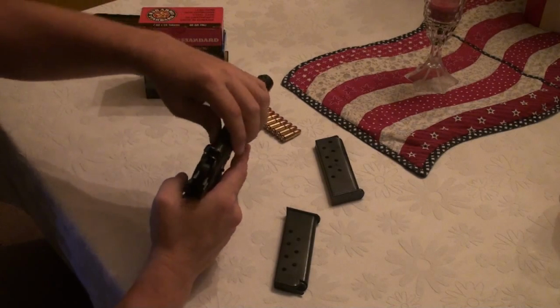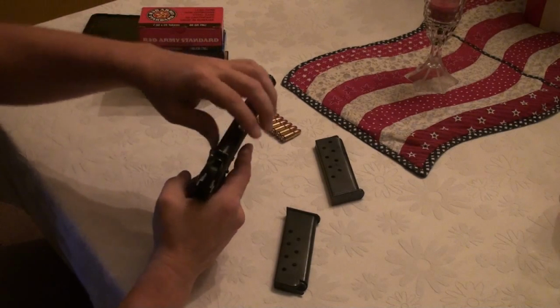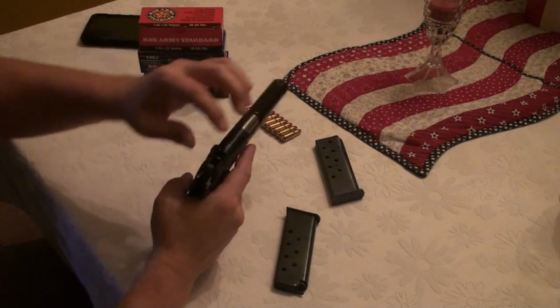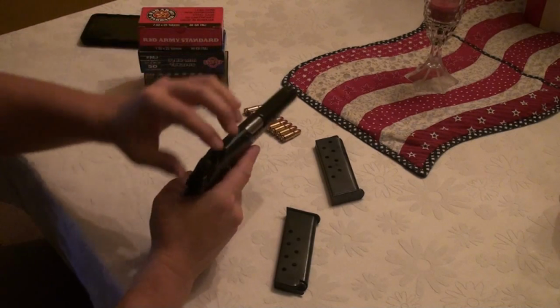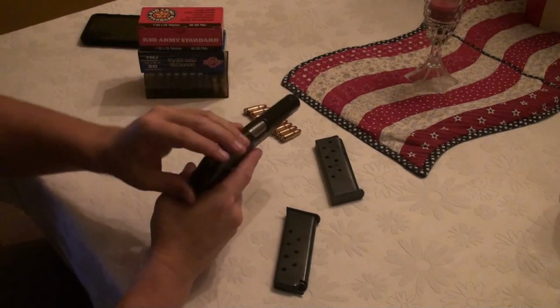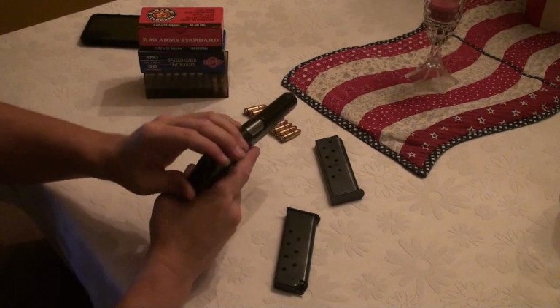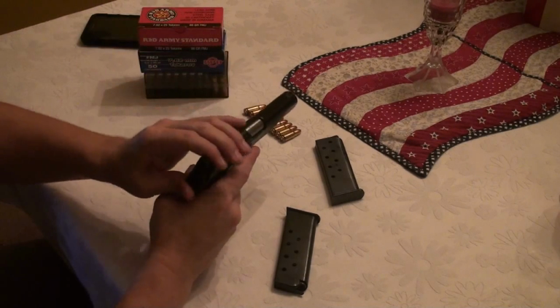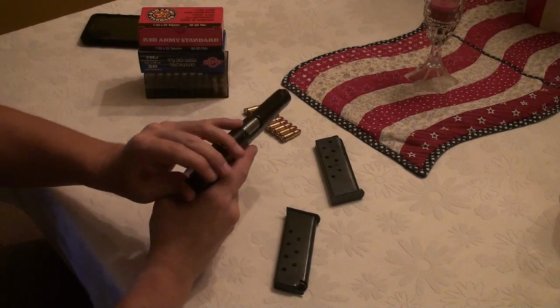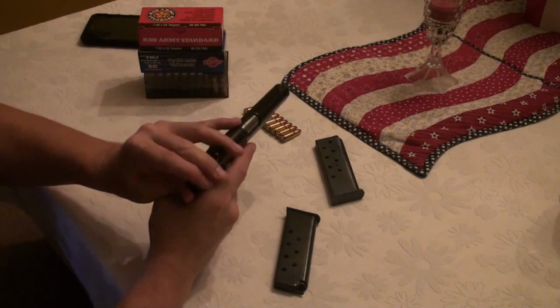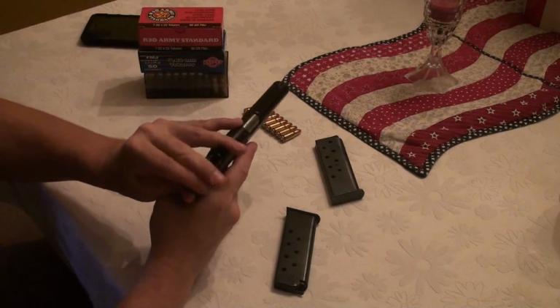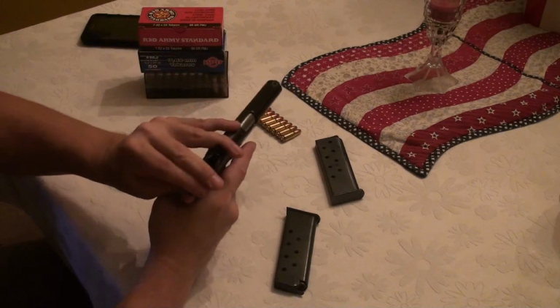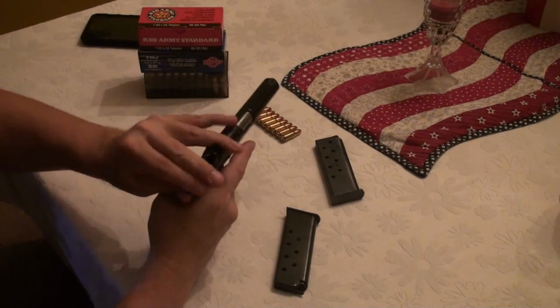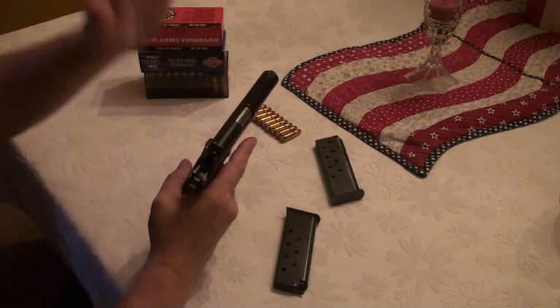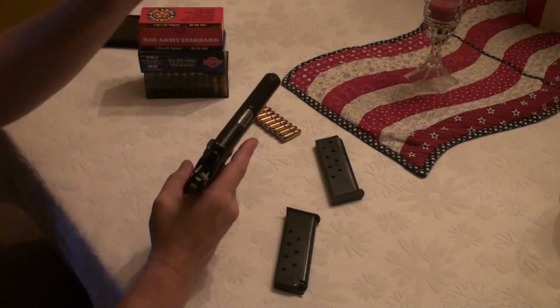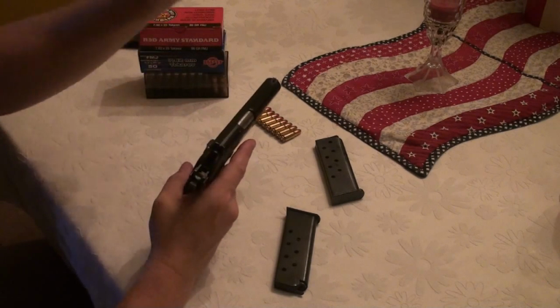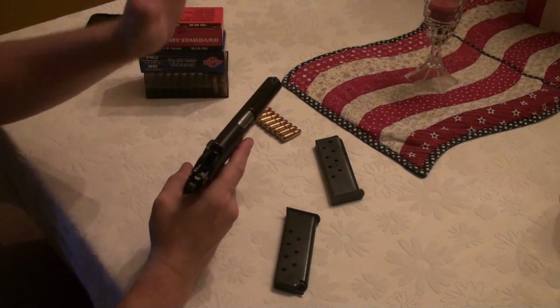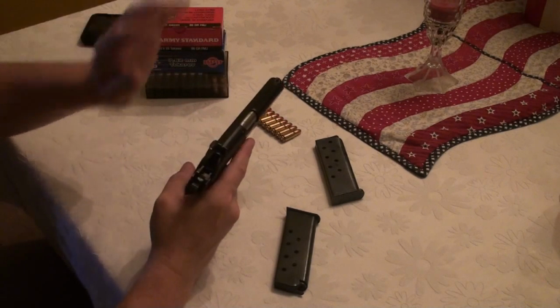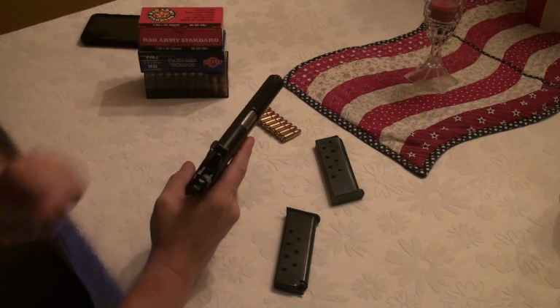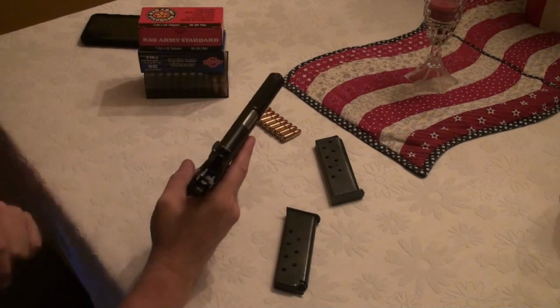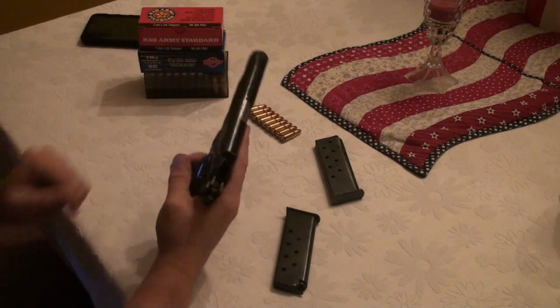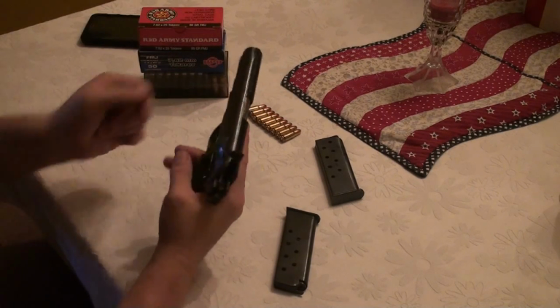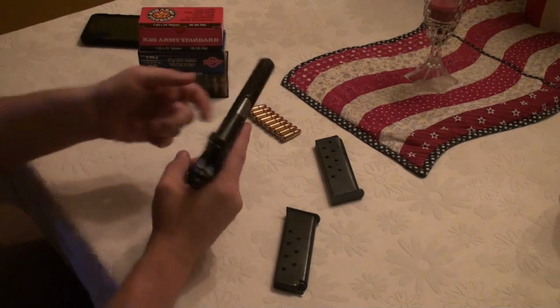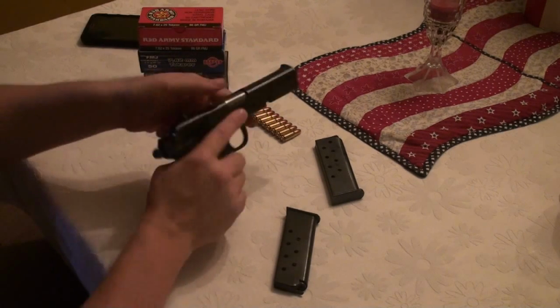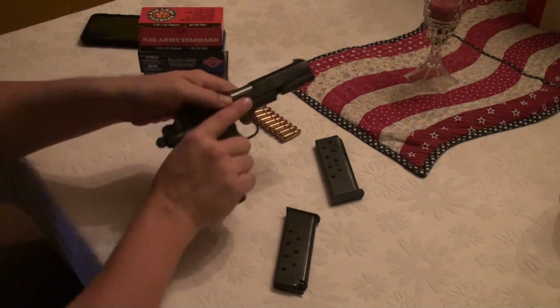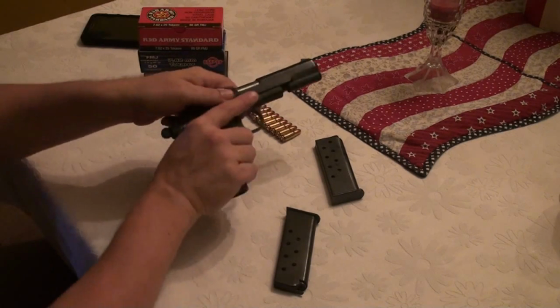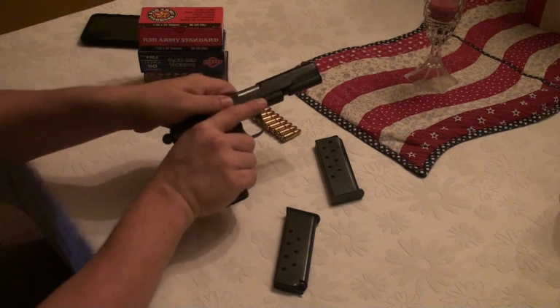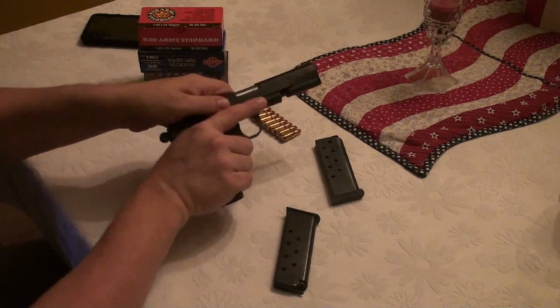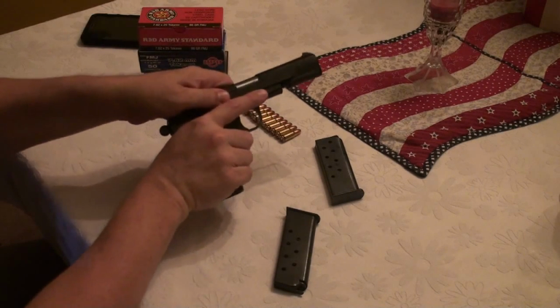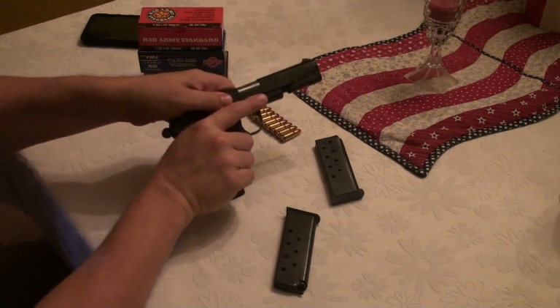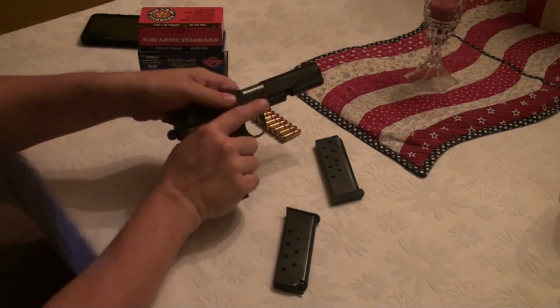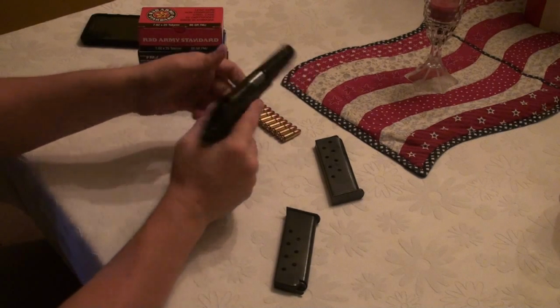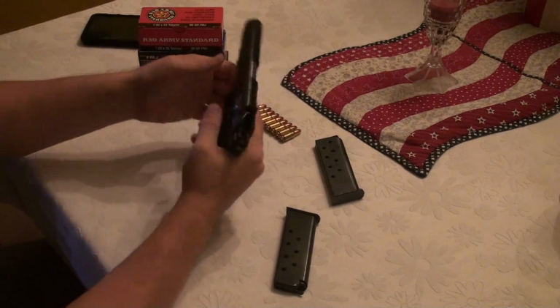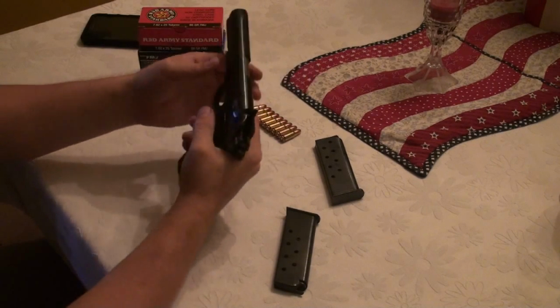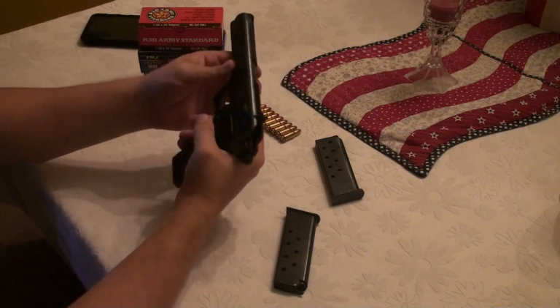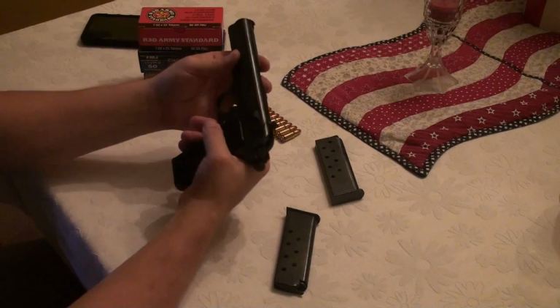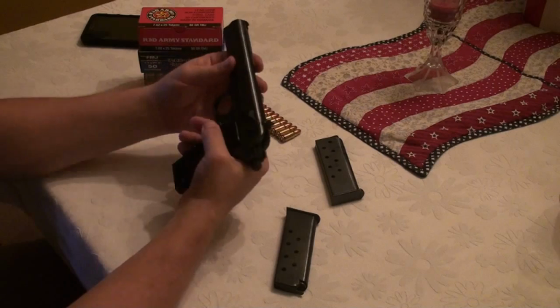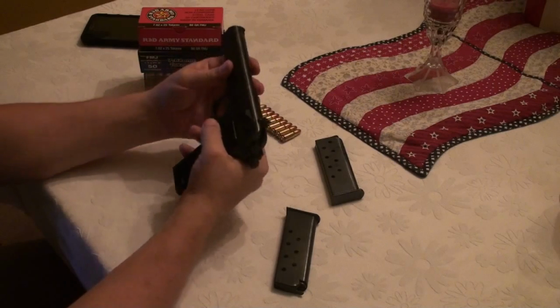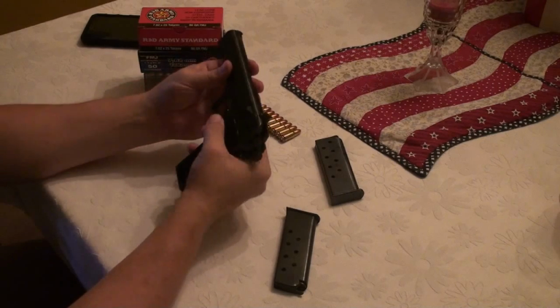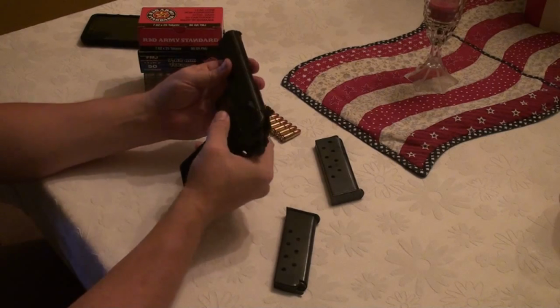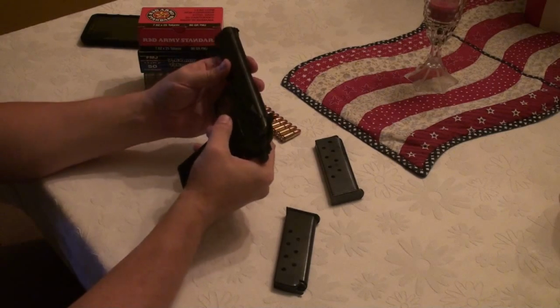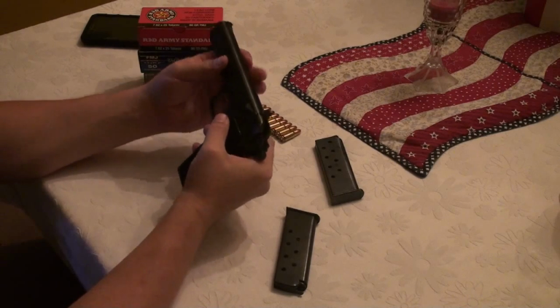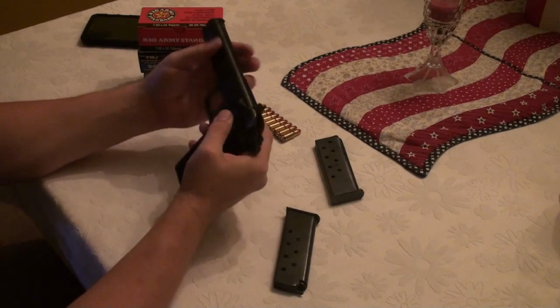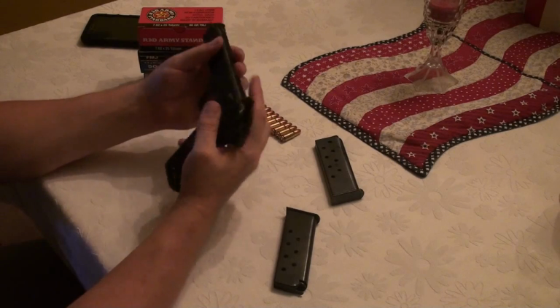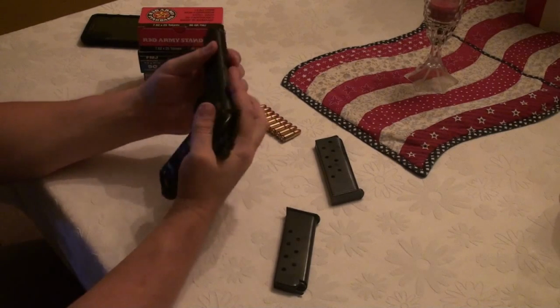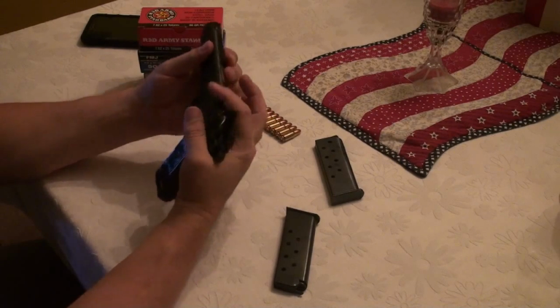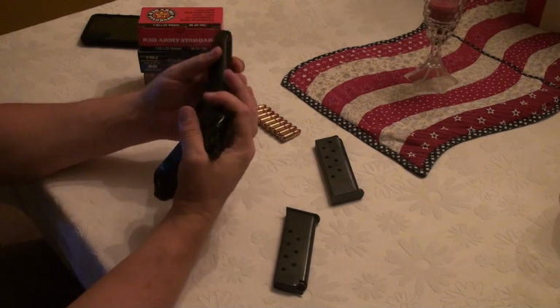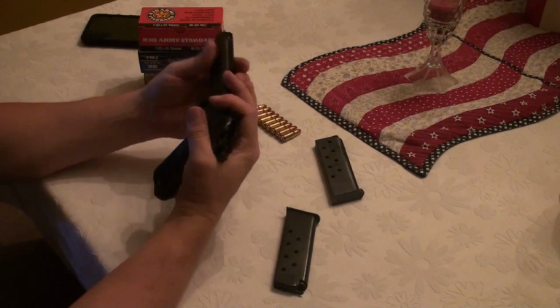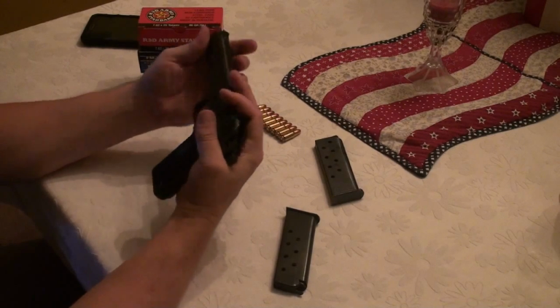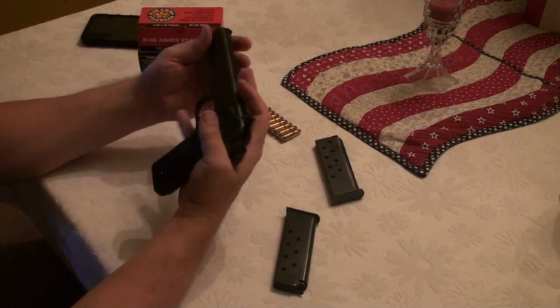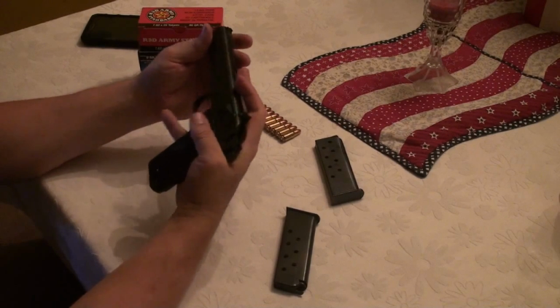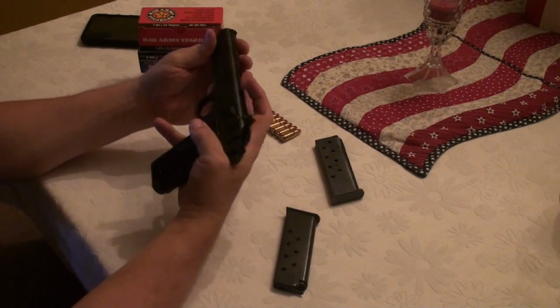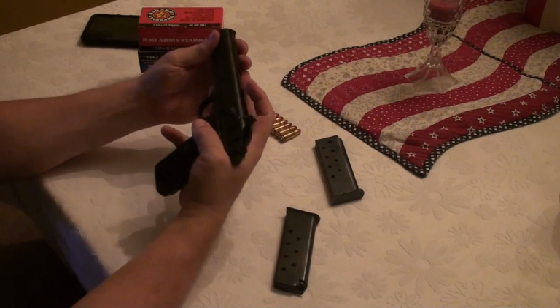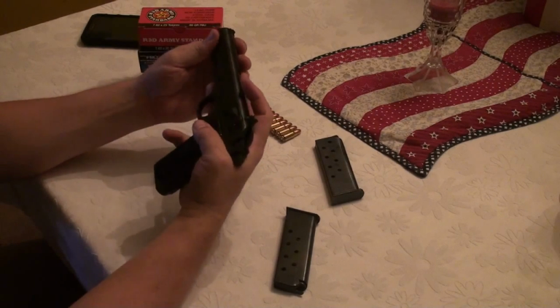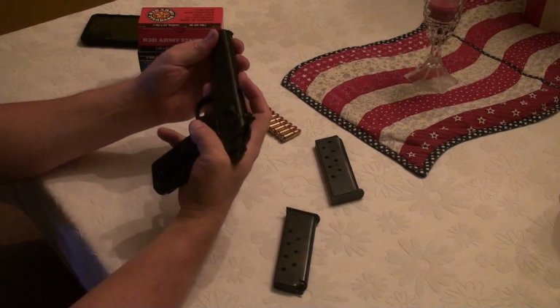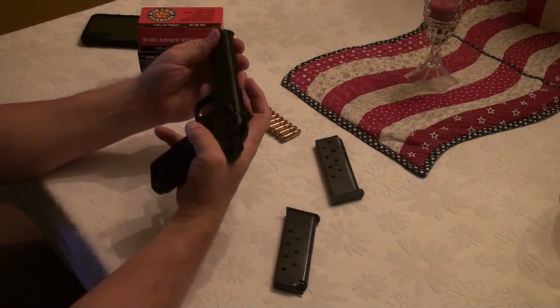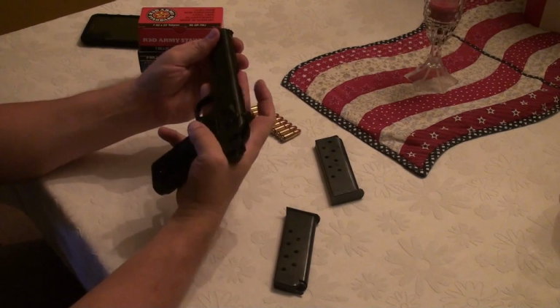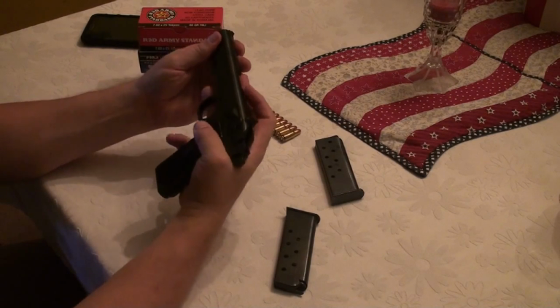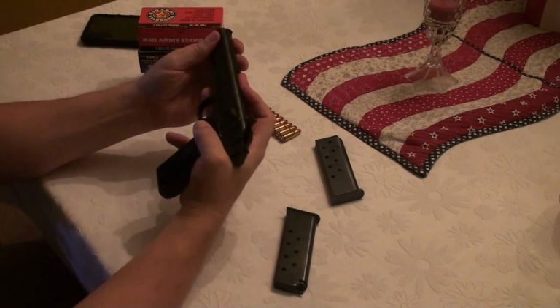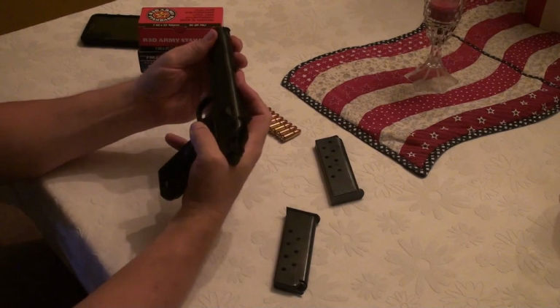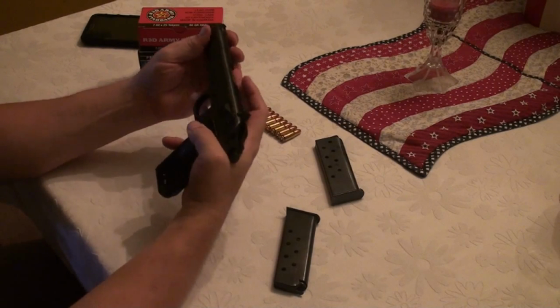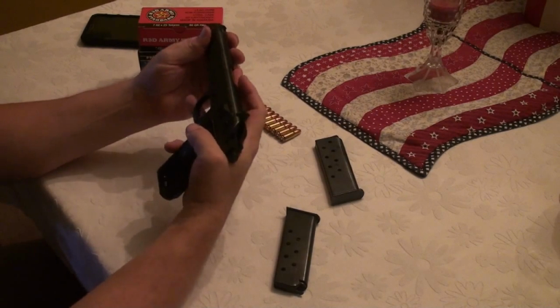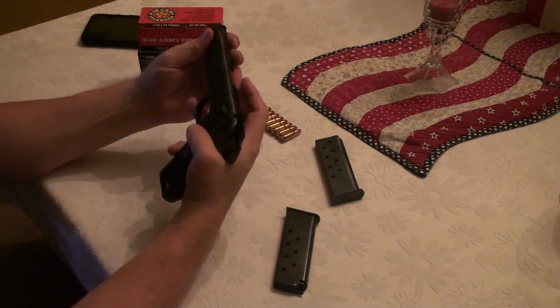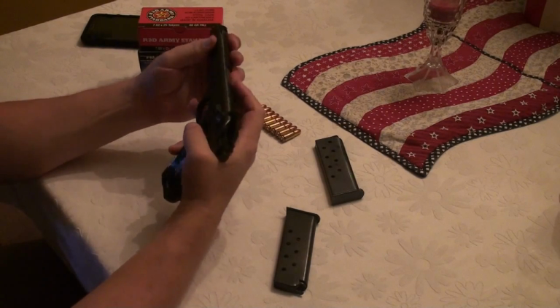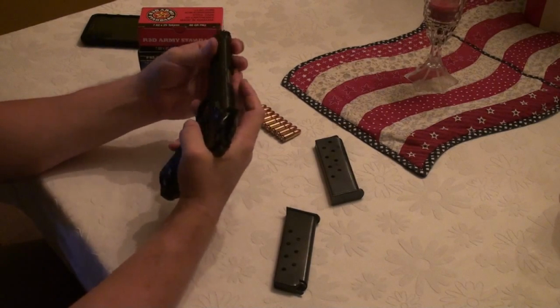It goes back together. I like to pull the hammer back first, and it seats pretty easily — trigger mechanism is seated all the way.